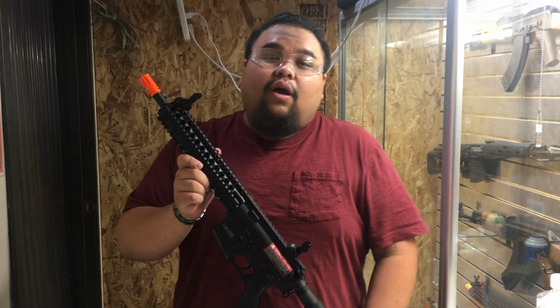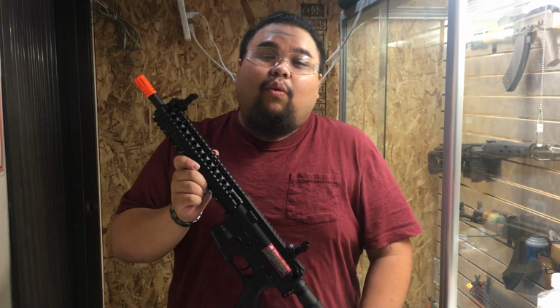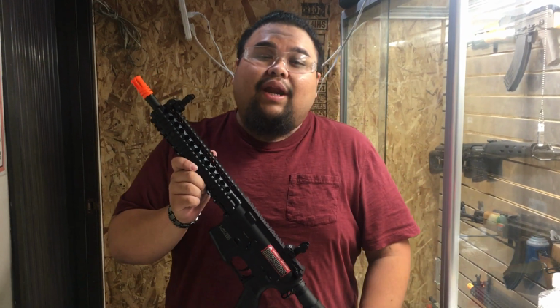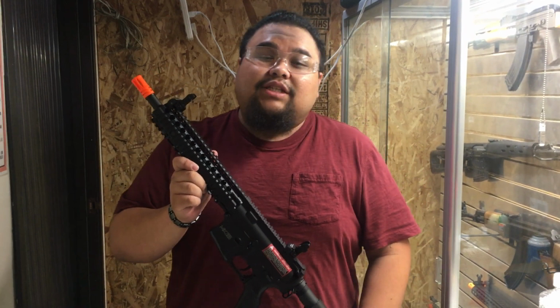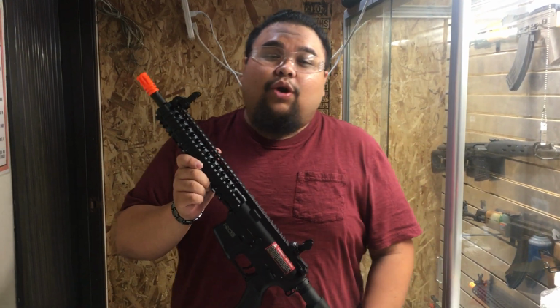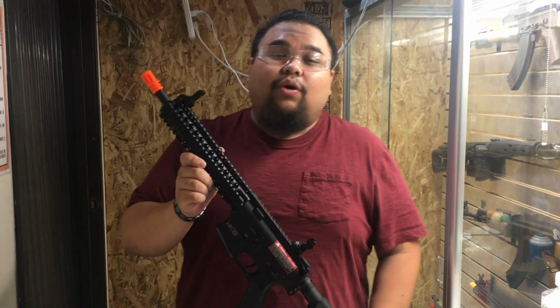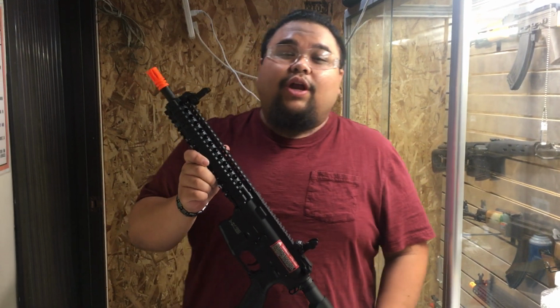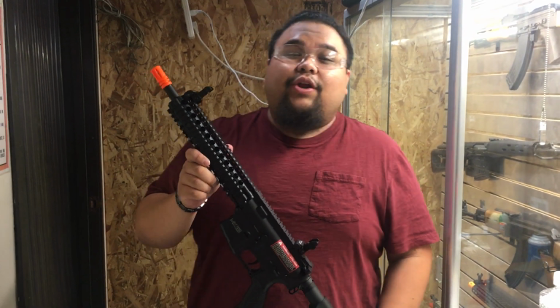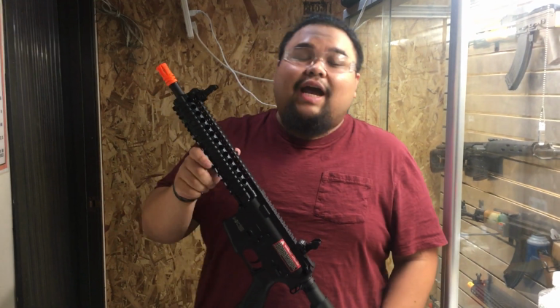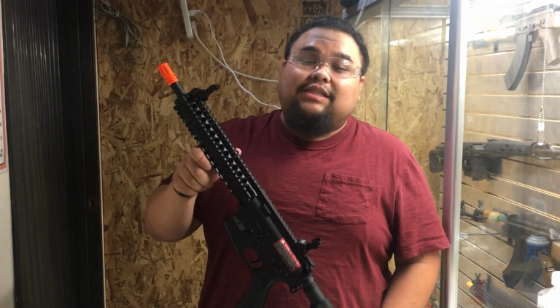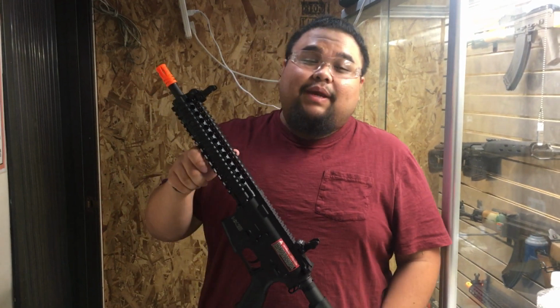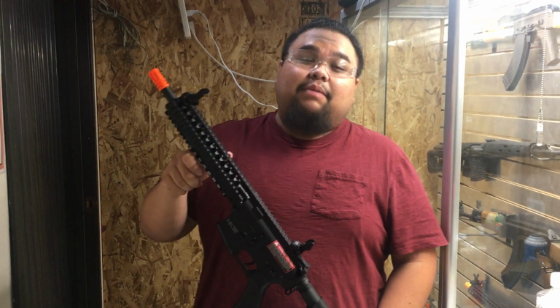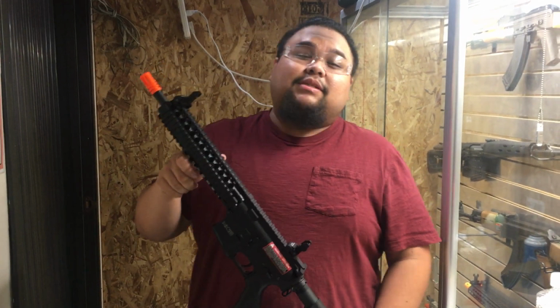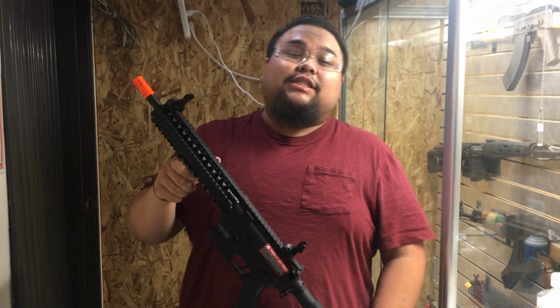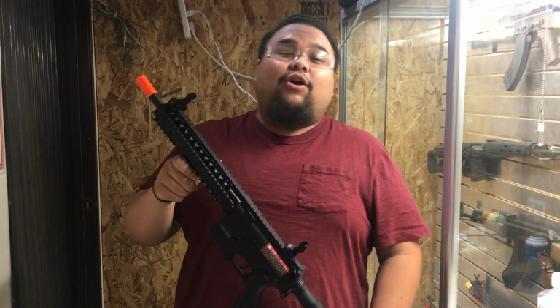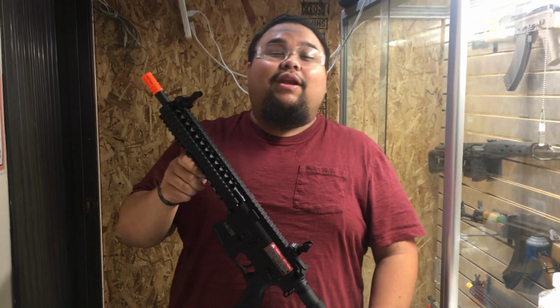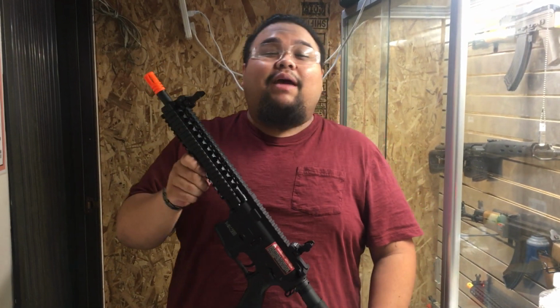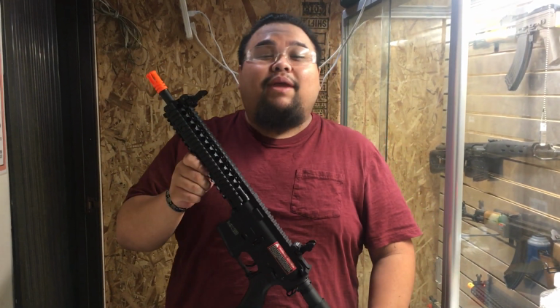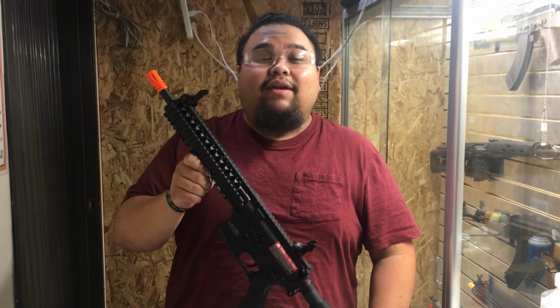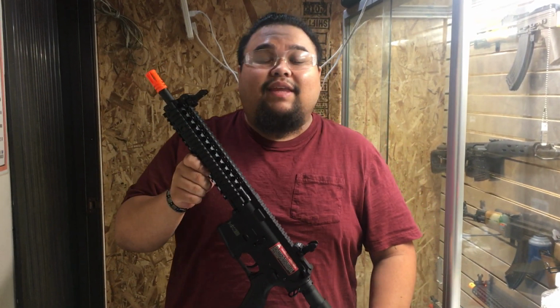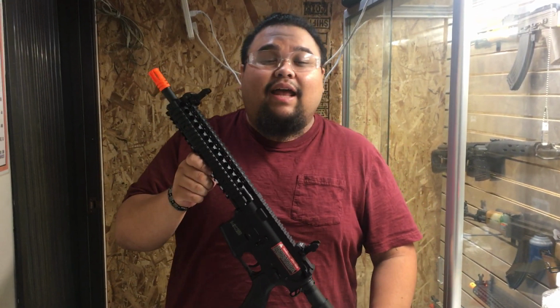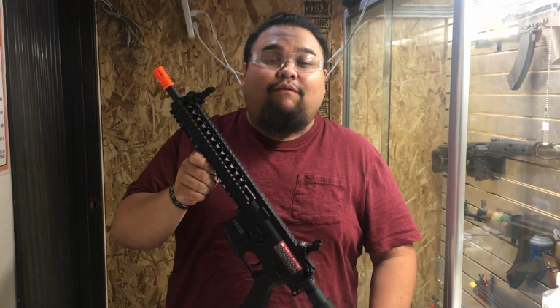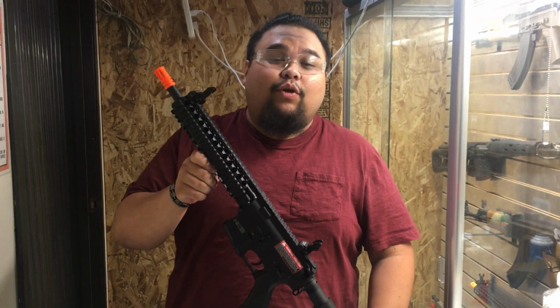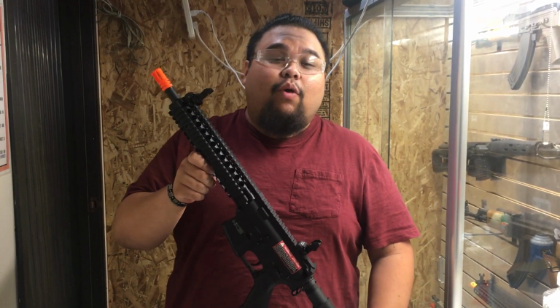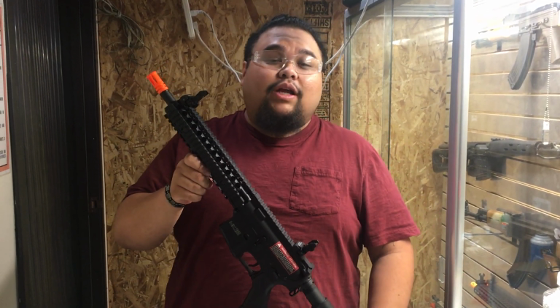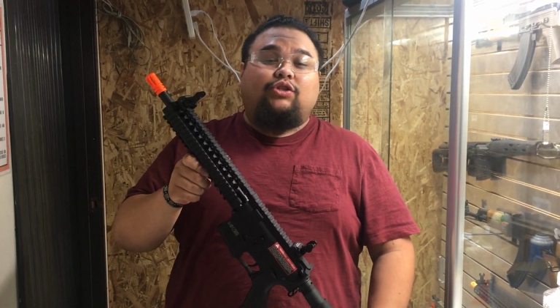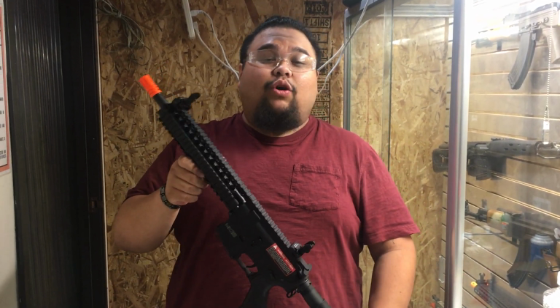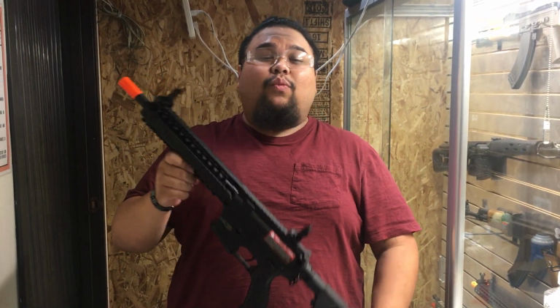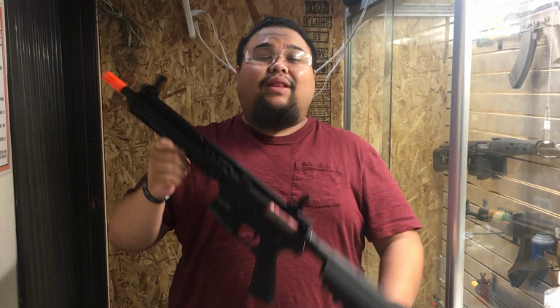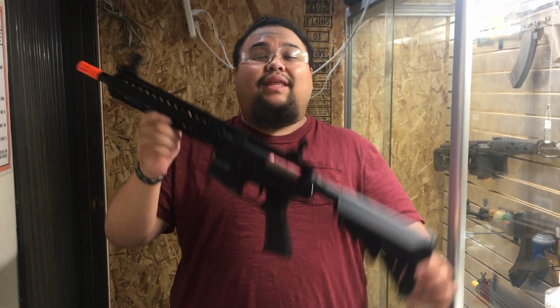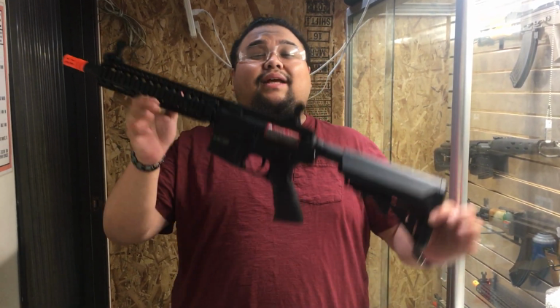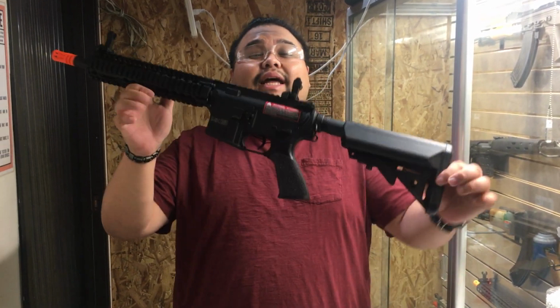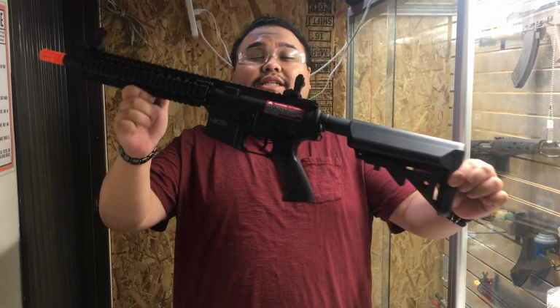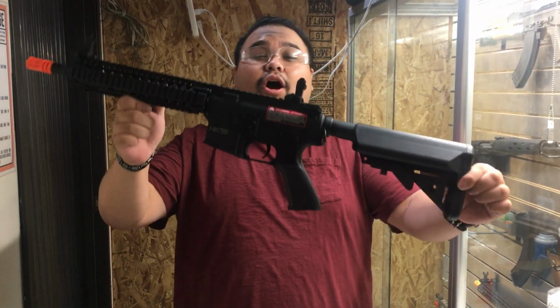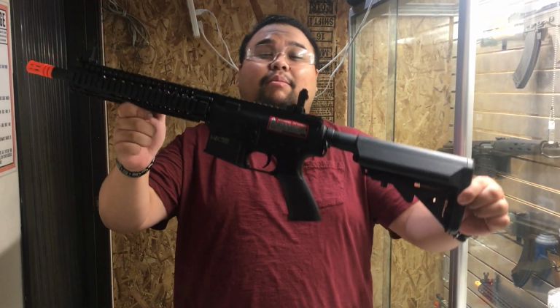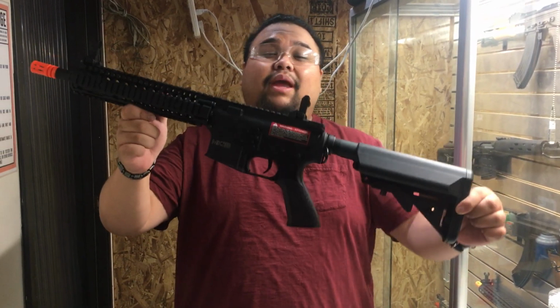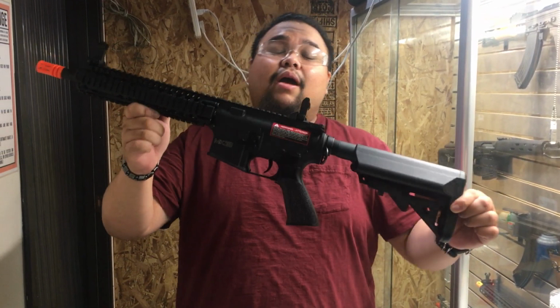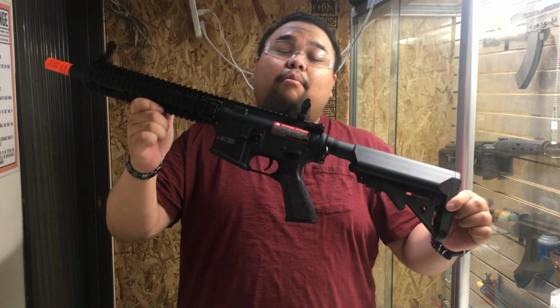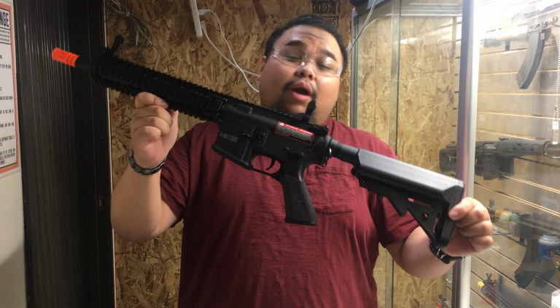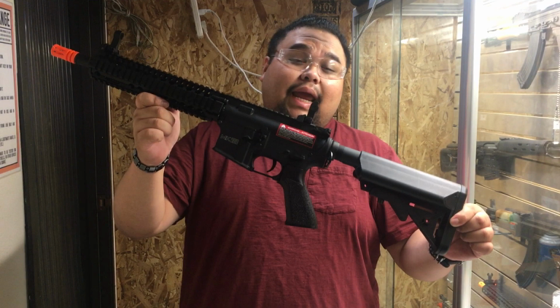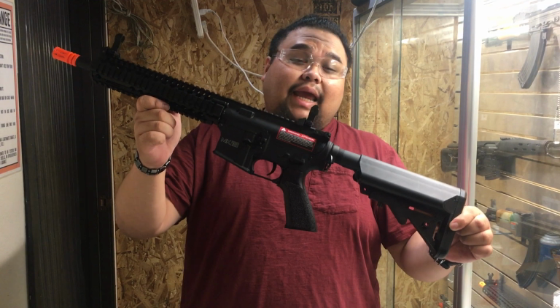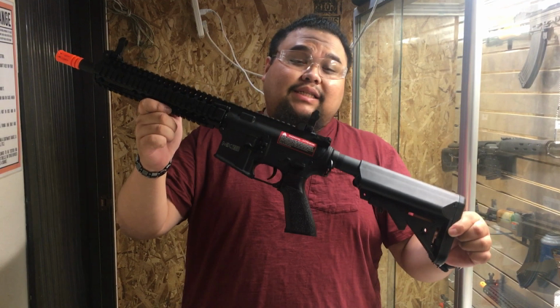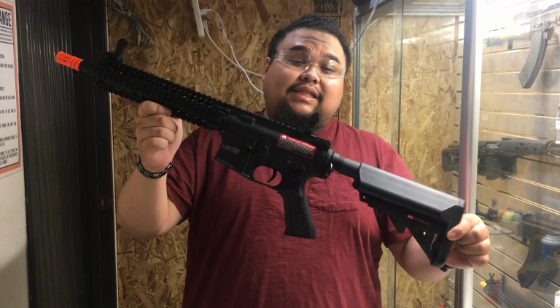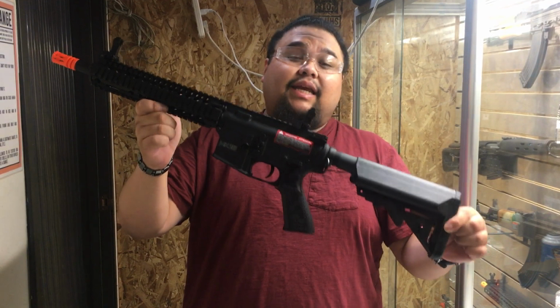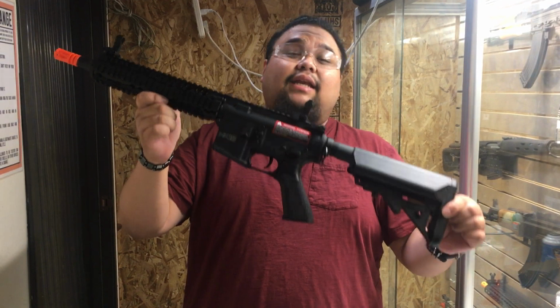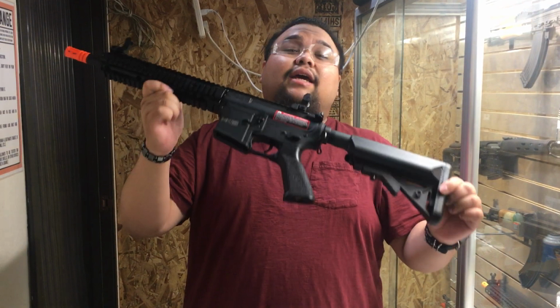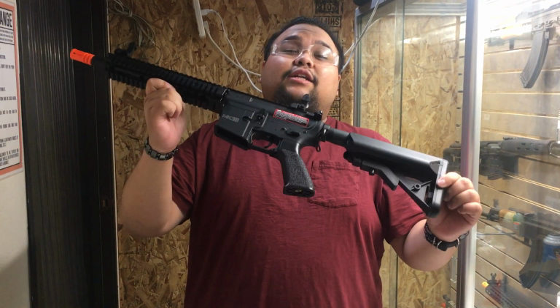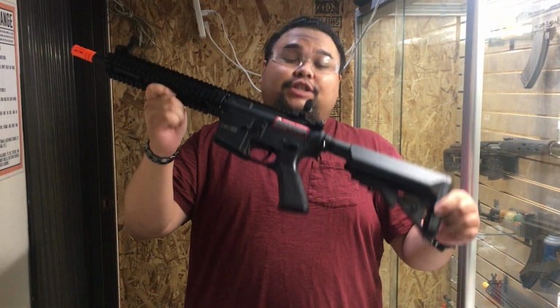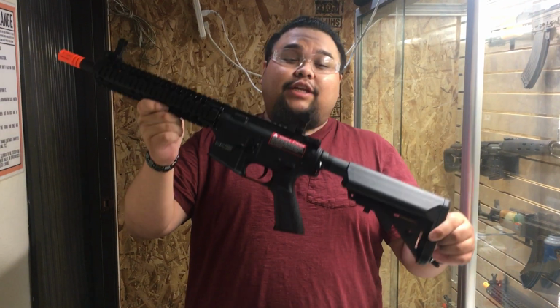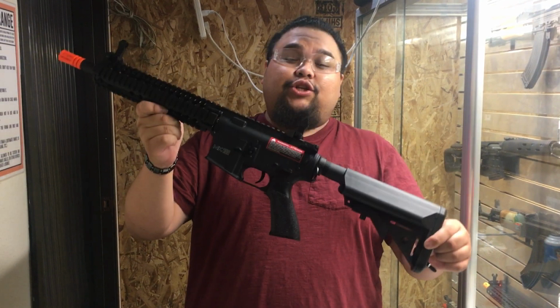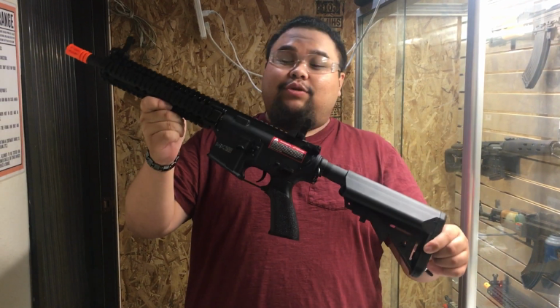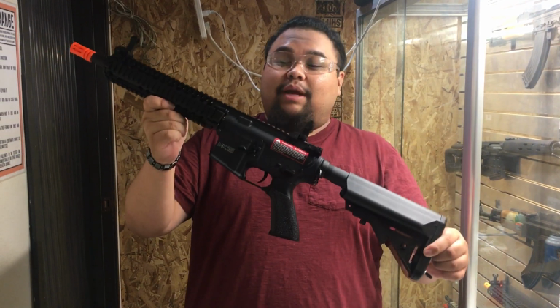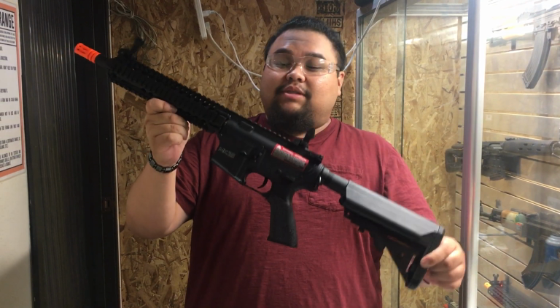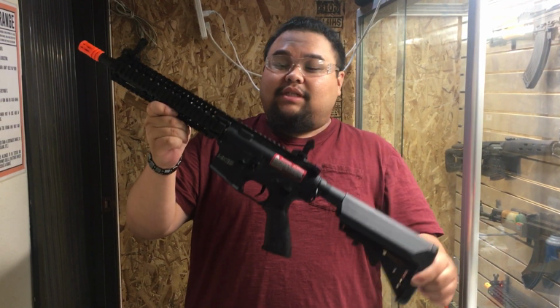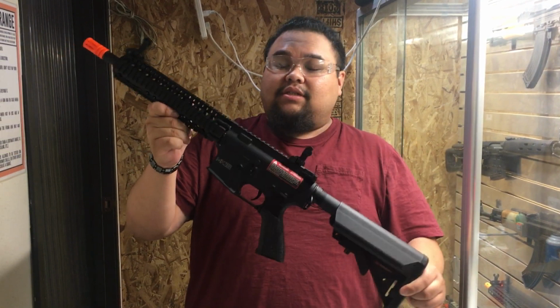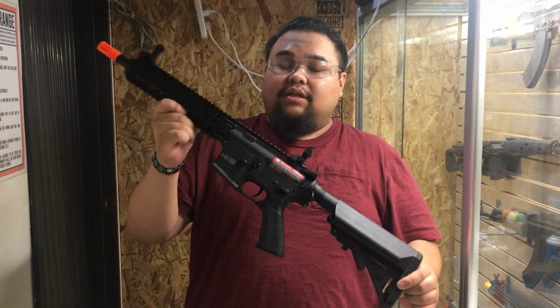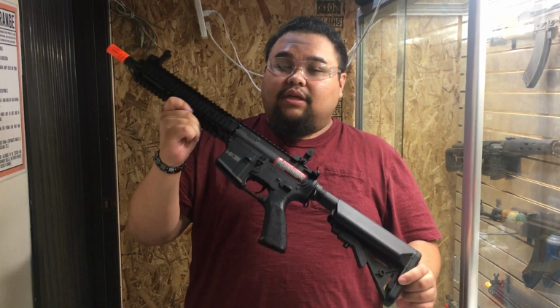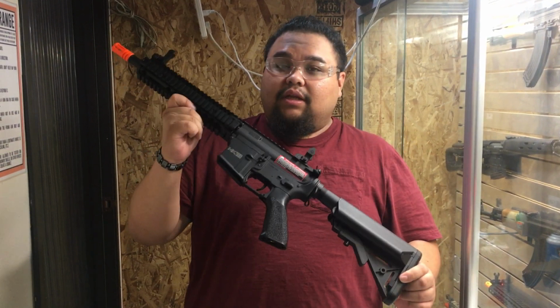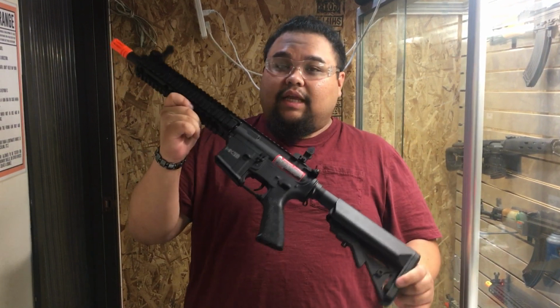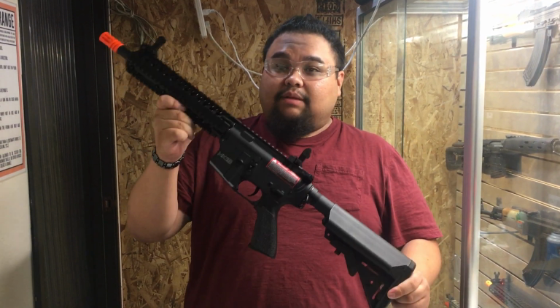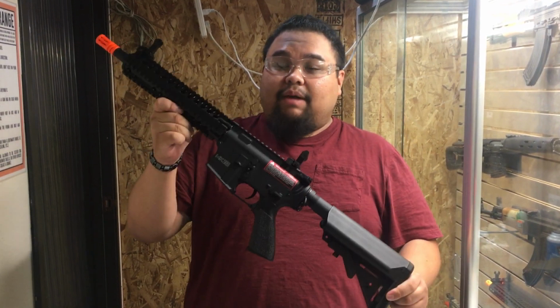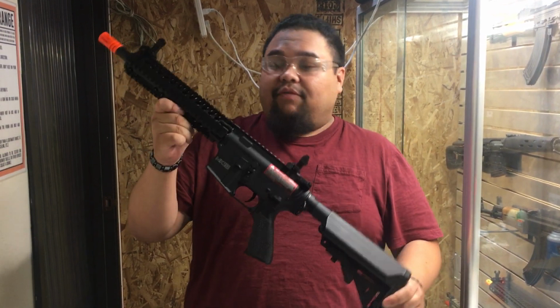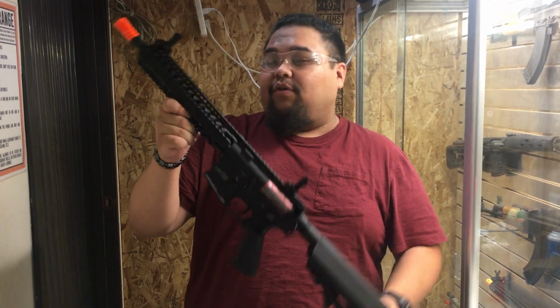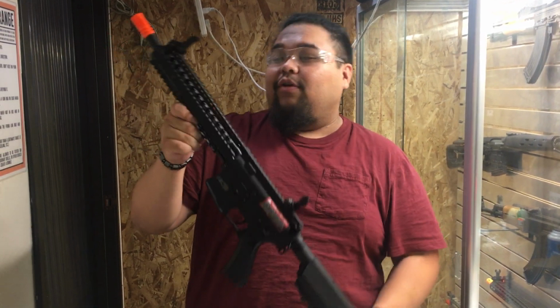What is going on you guys? My name is Cisco and I'm here at the California Walk-In Store with the Classic Army Mark 18 Gen 2 Nemesis. That's a mouthful.